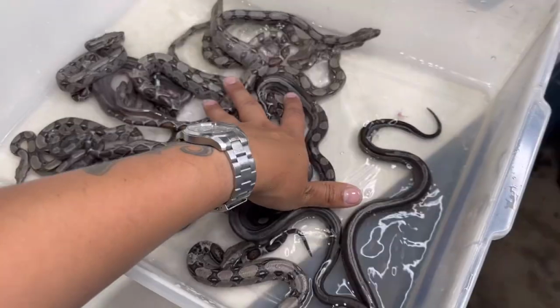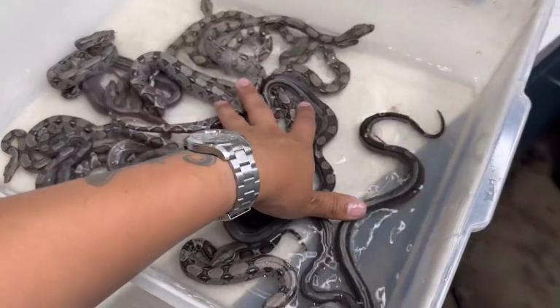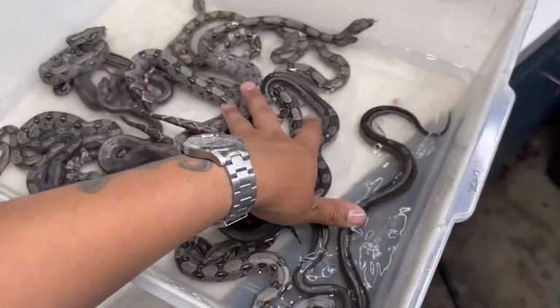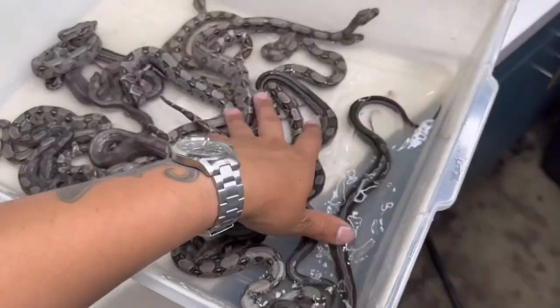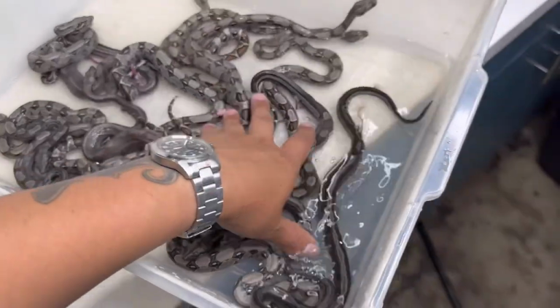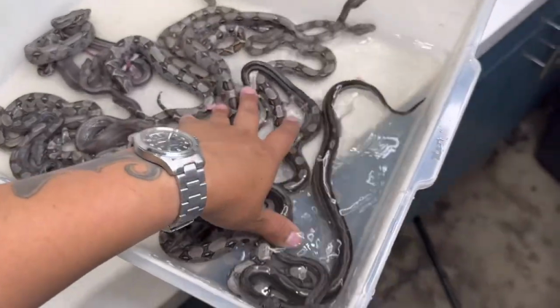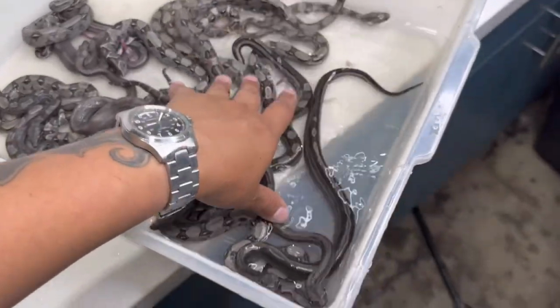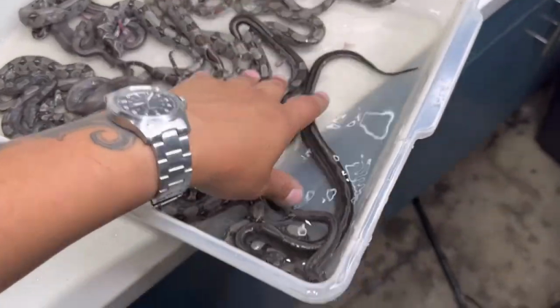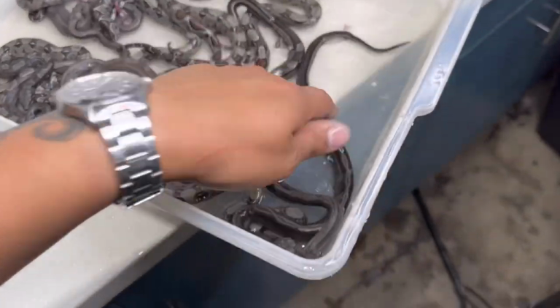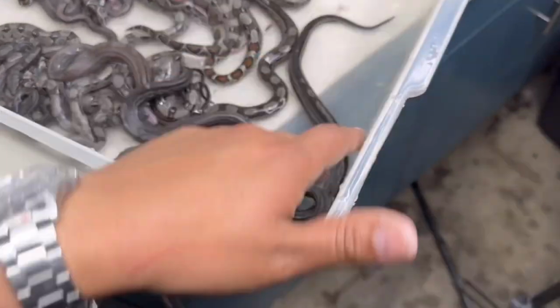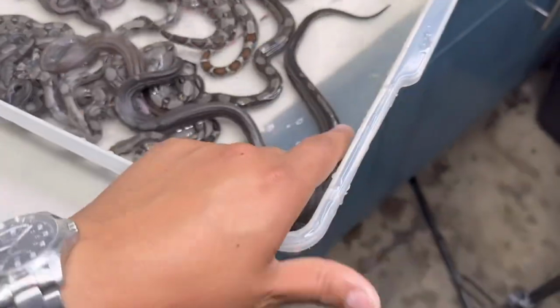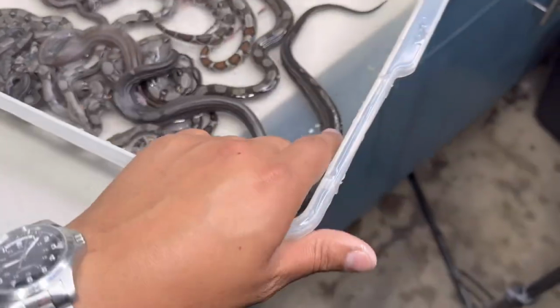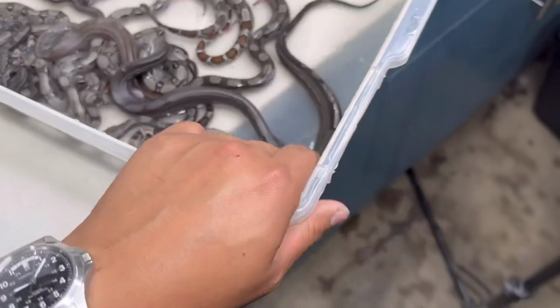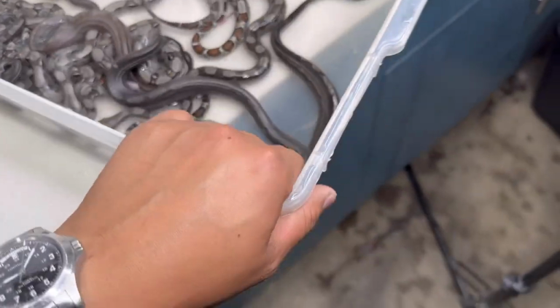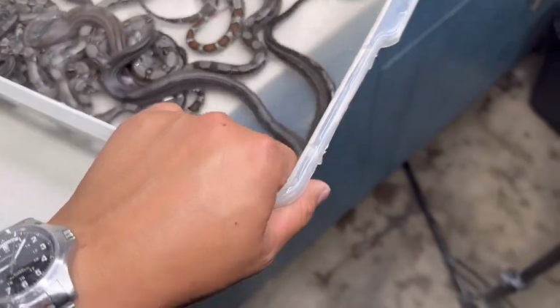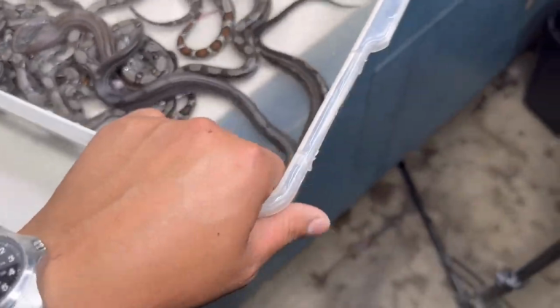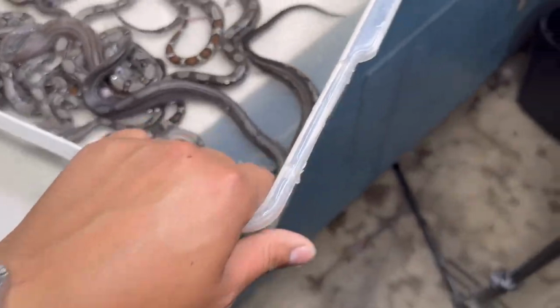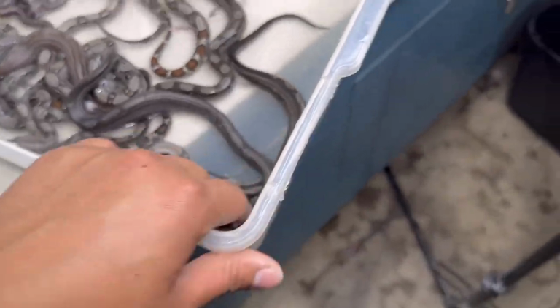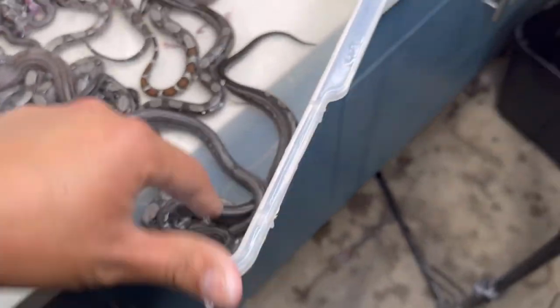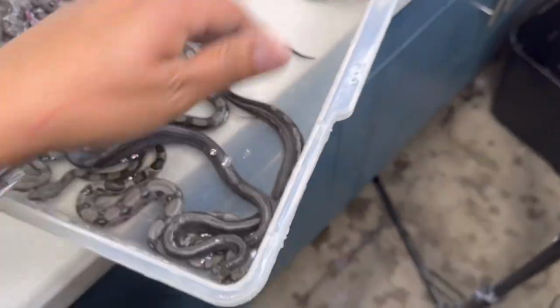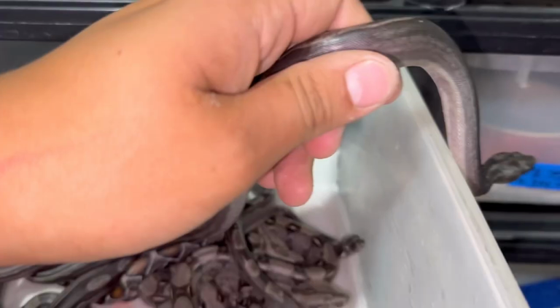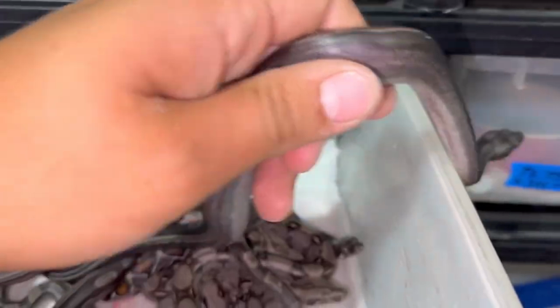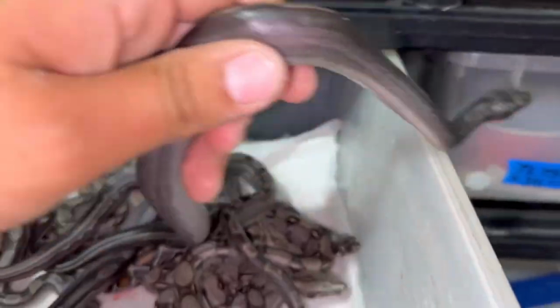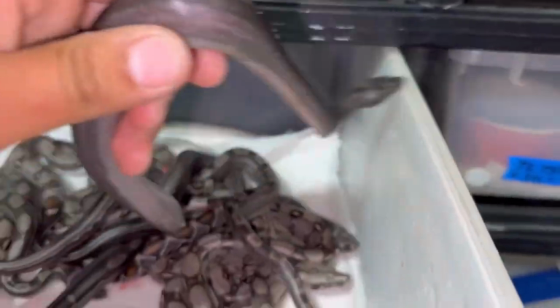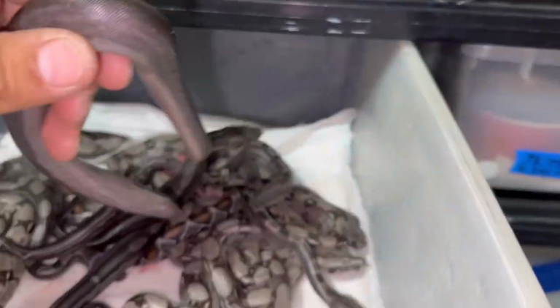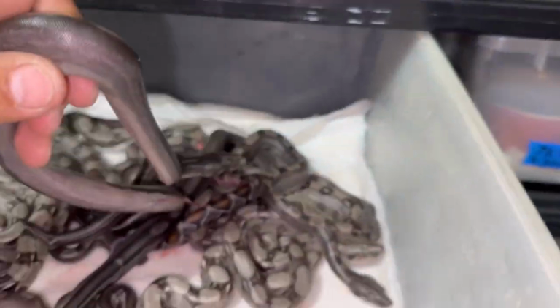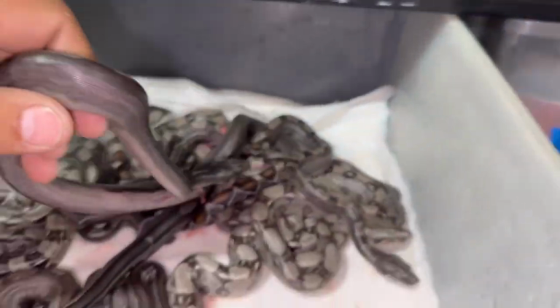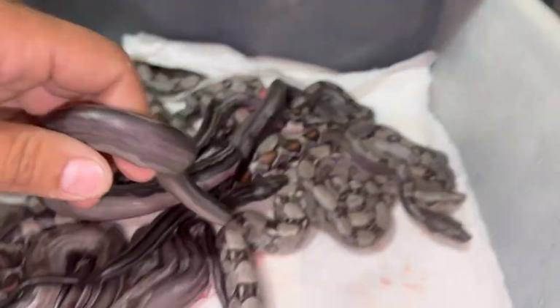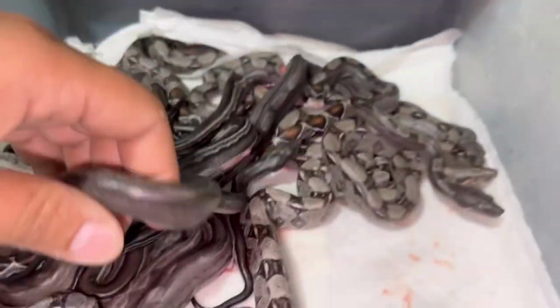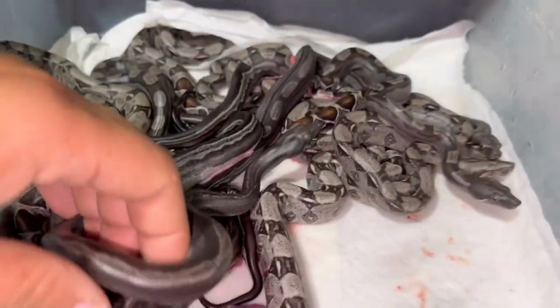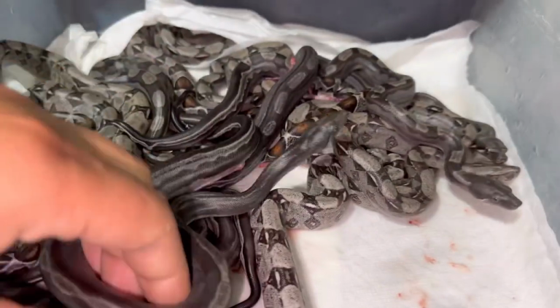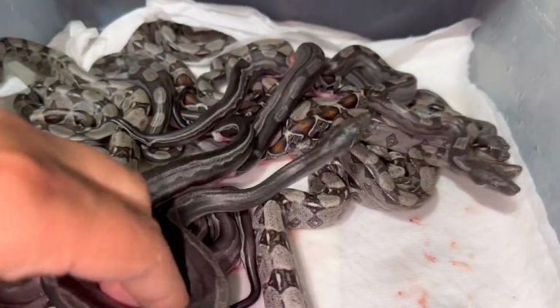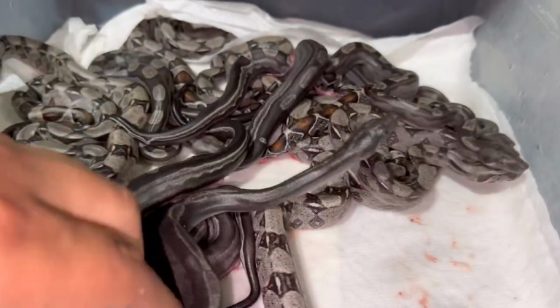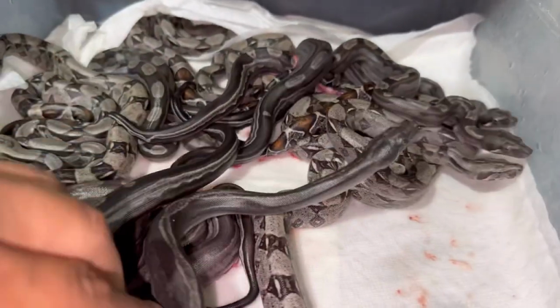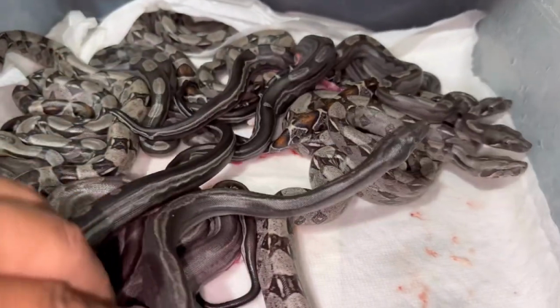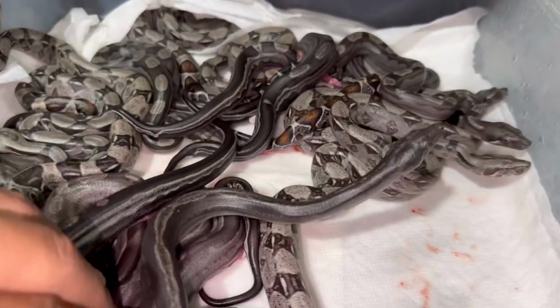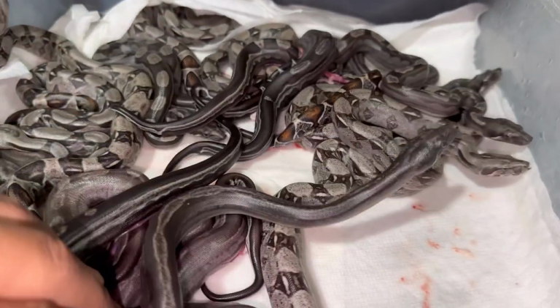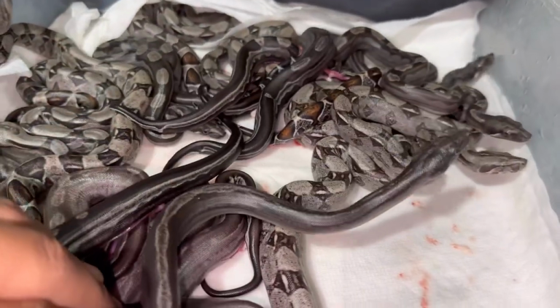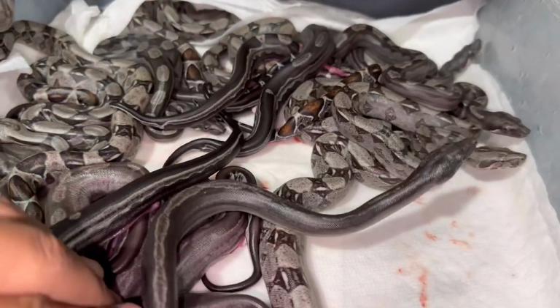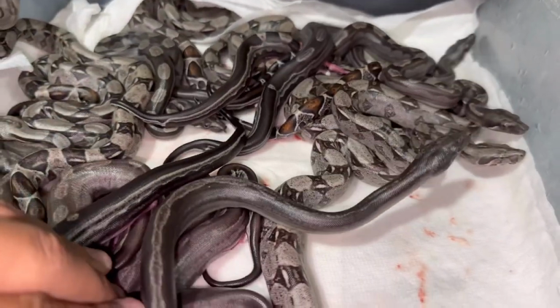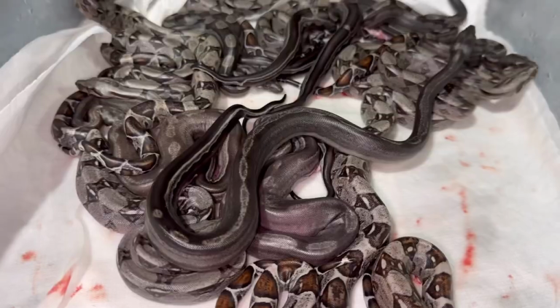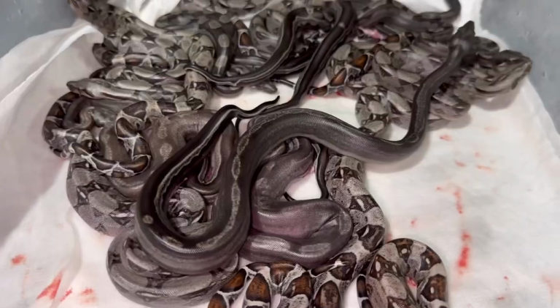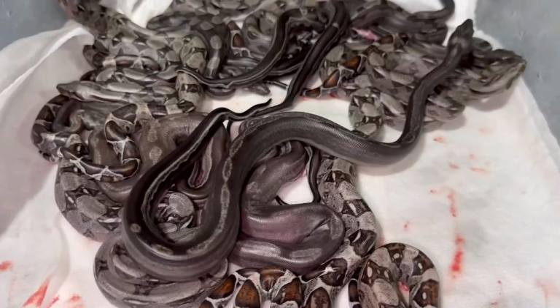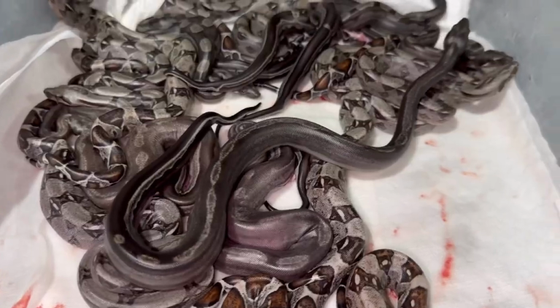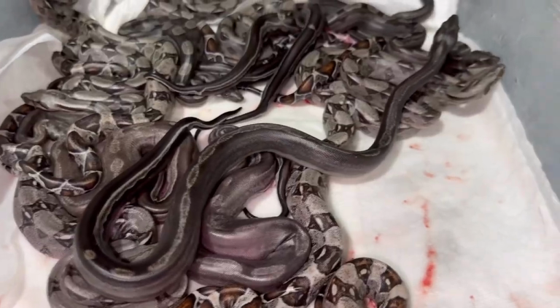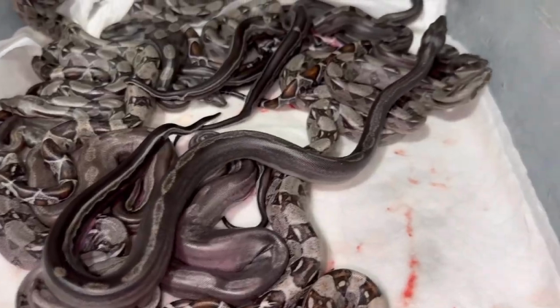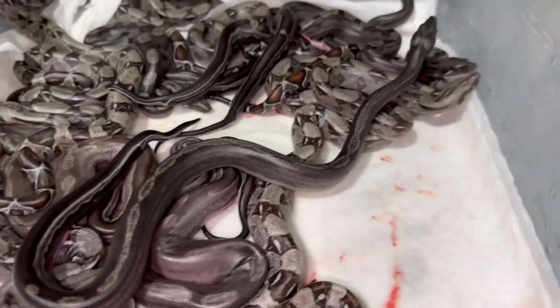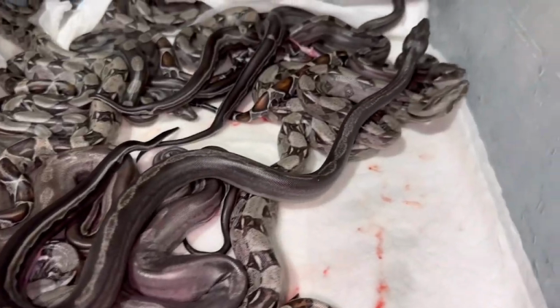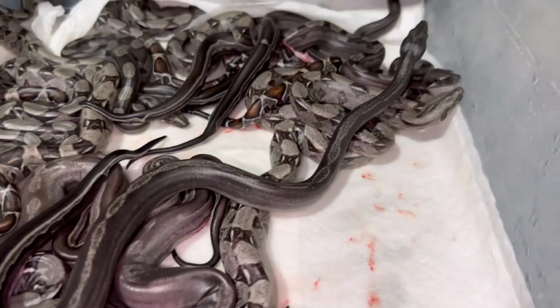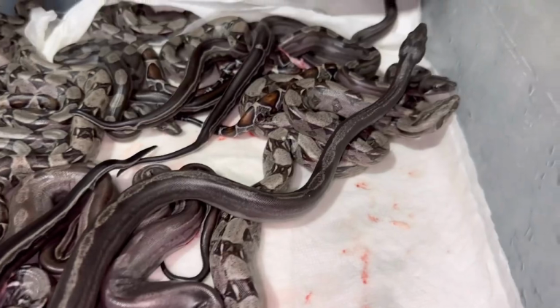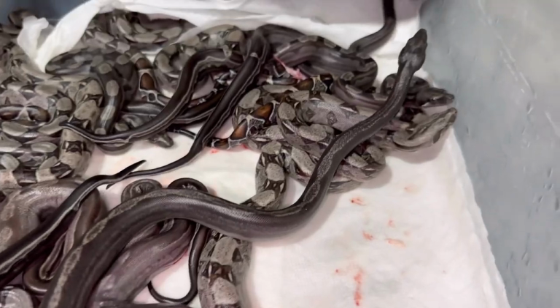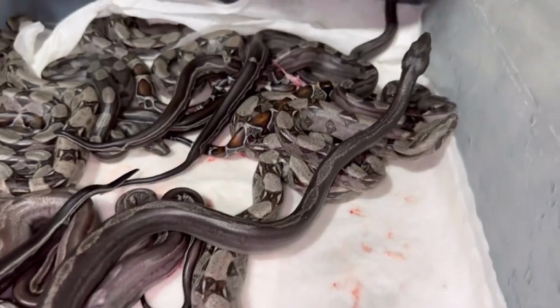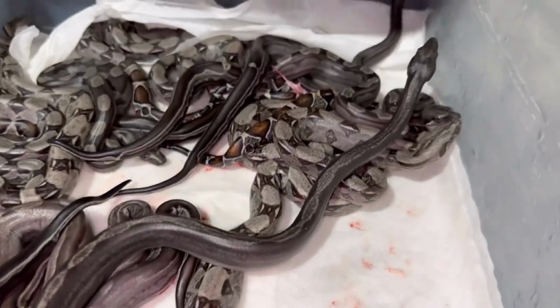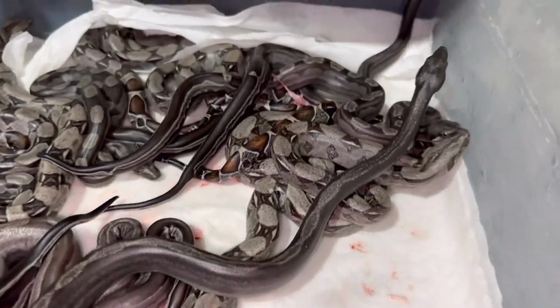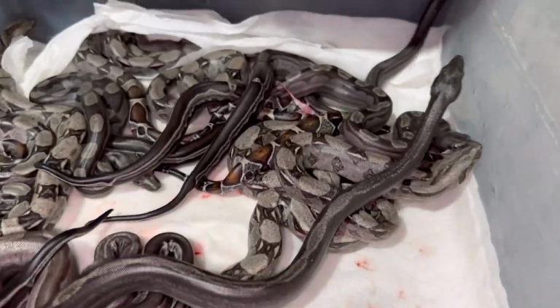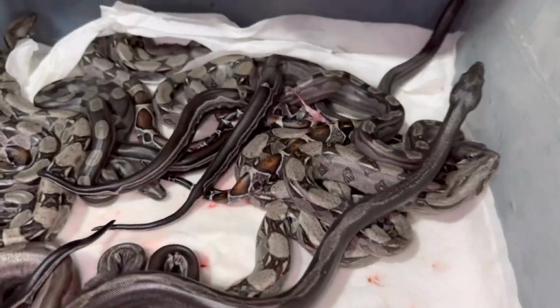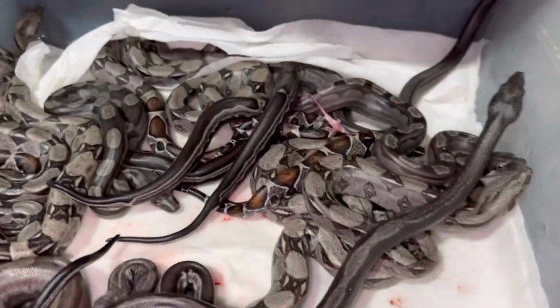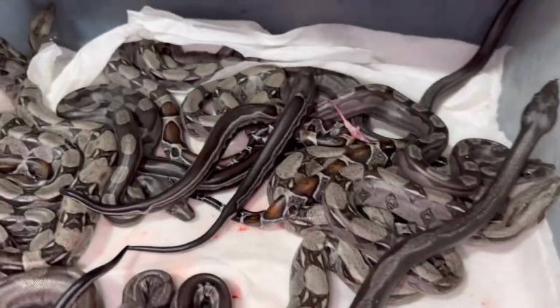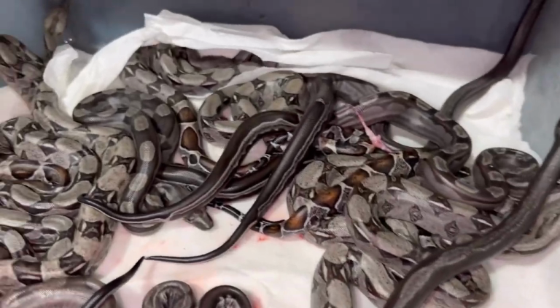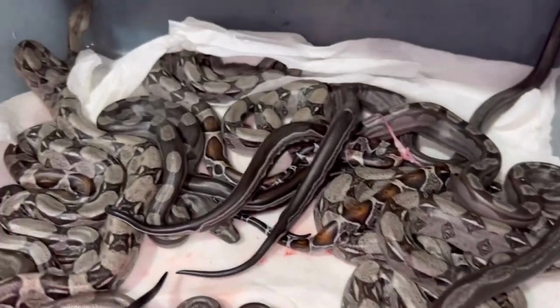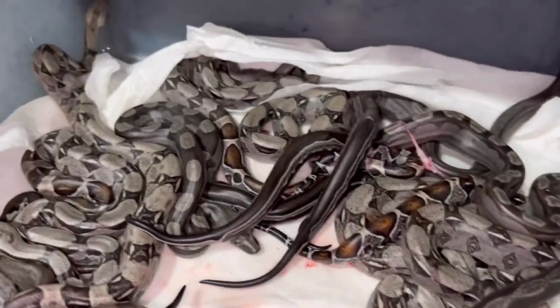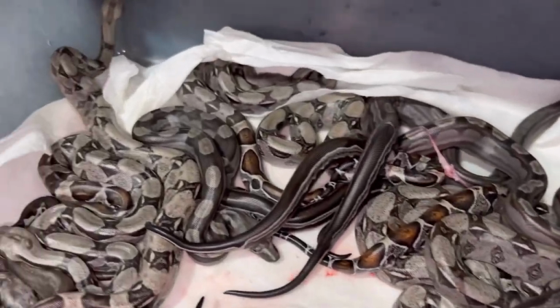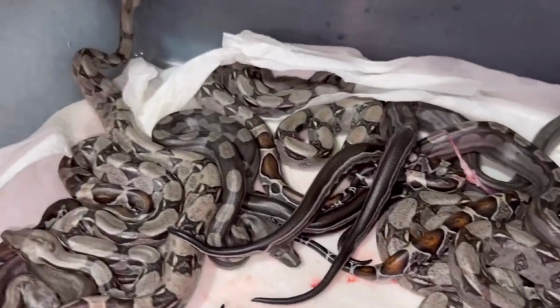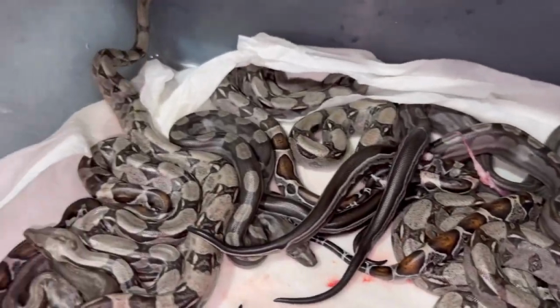We just got this beautiful litter of boas — look at this, we have some insanely dark annery motley boas inside of here.